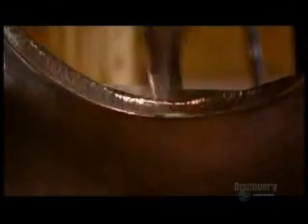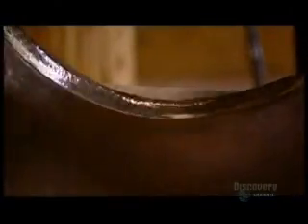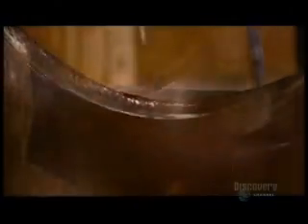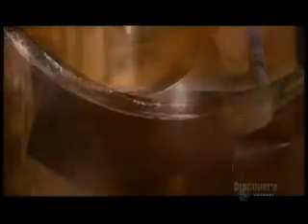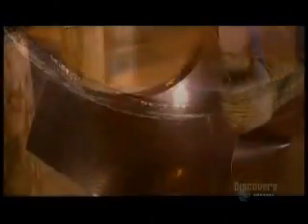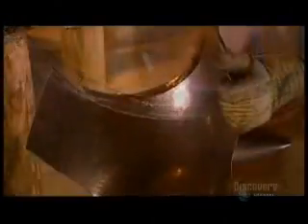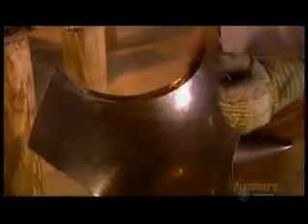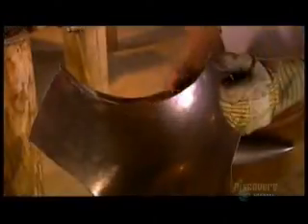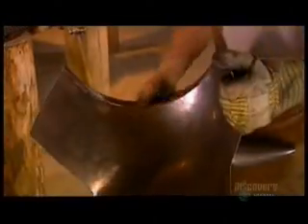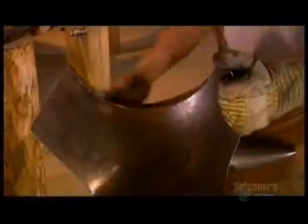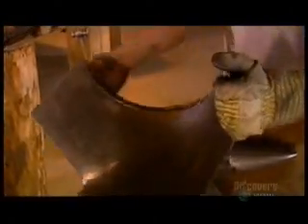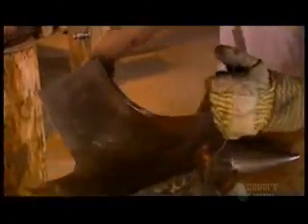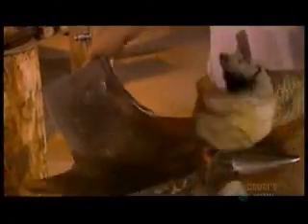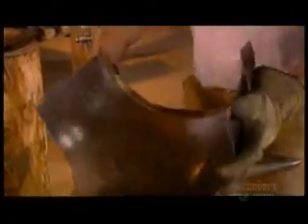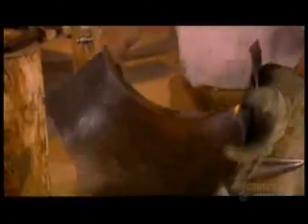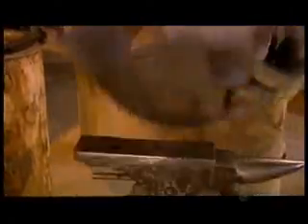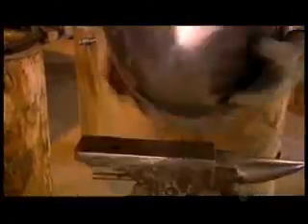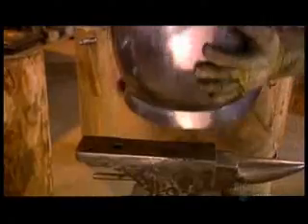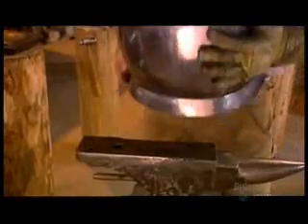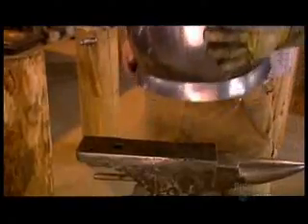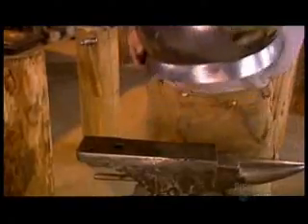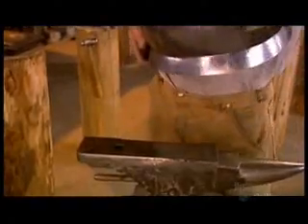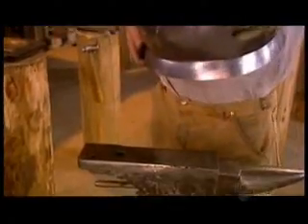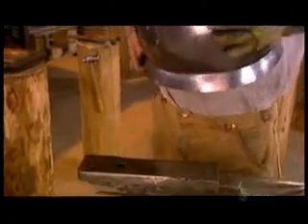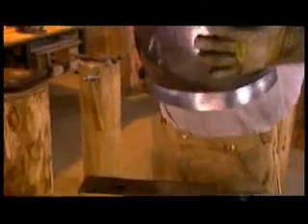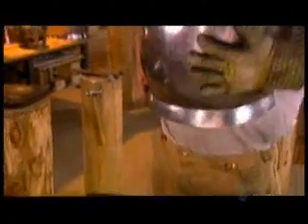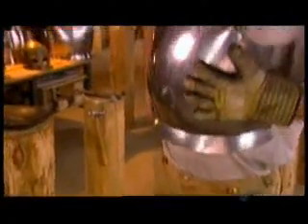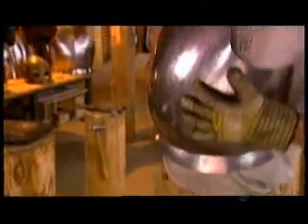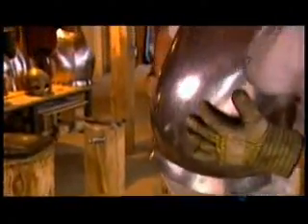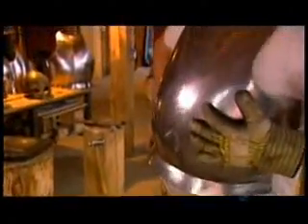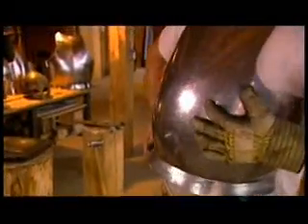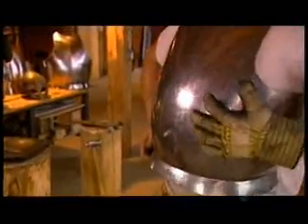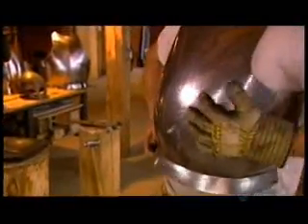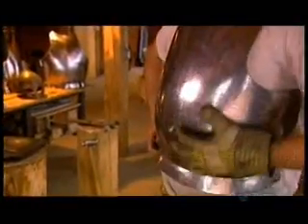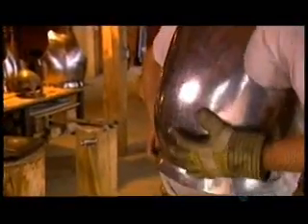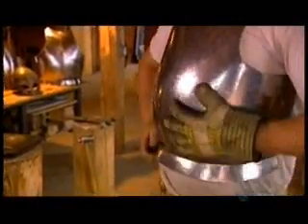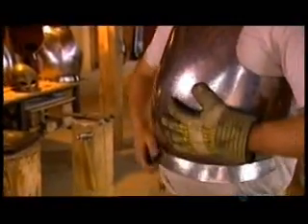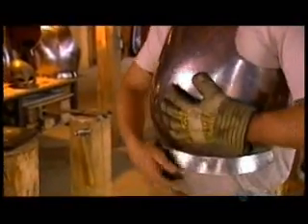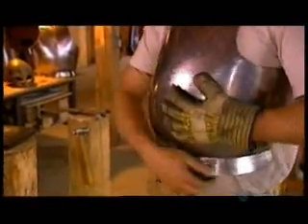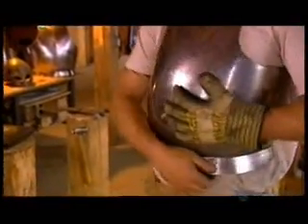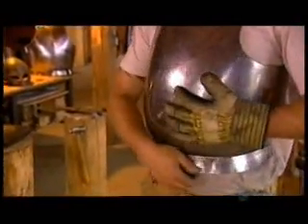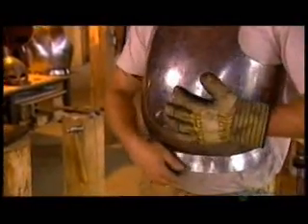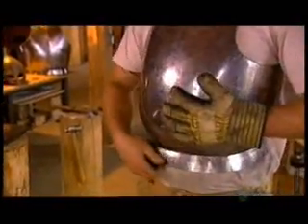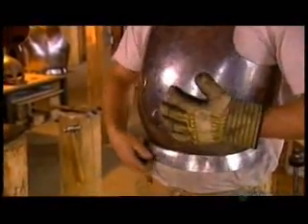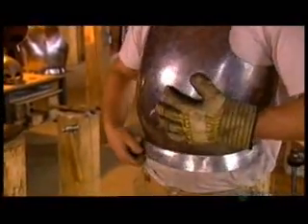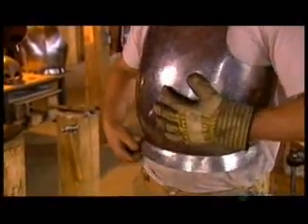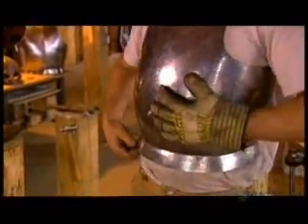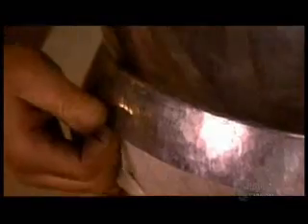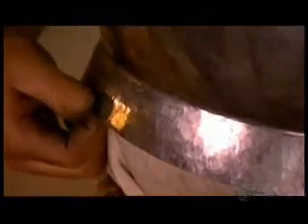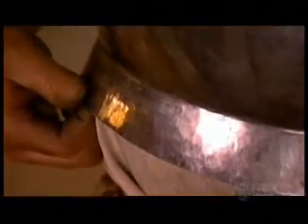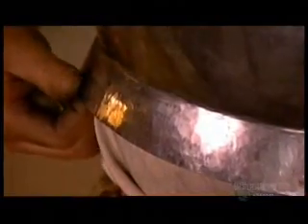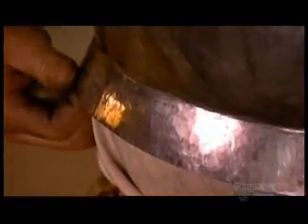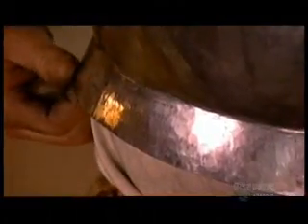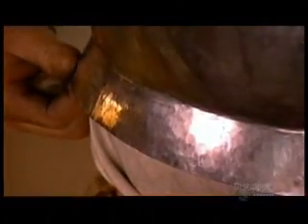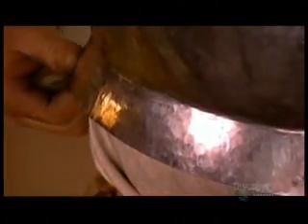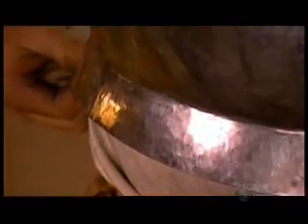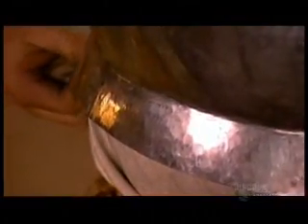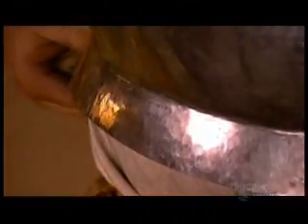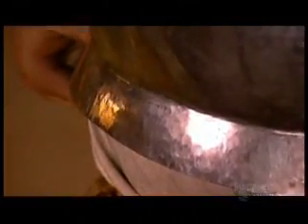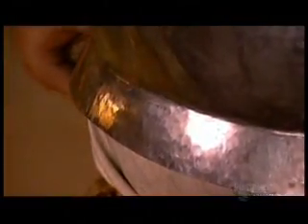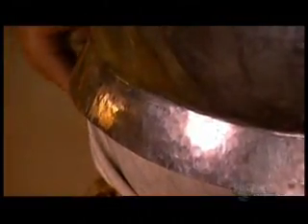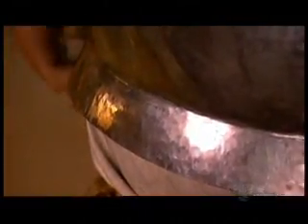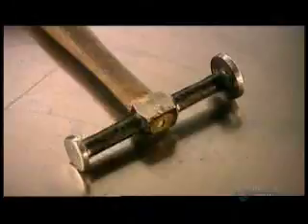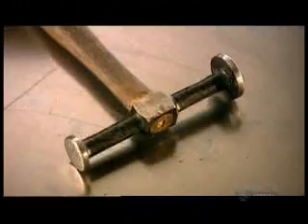When you wear this heavy metal breastplate, the rim takes some of the weight off your shoulders by distributing it over your hips.